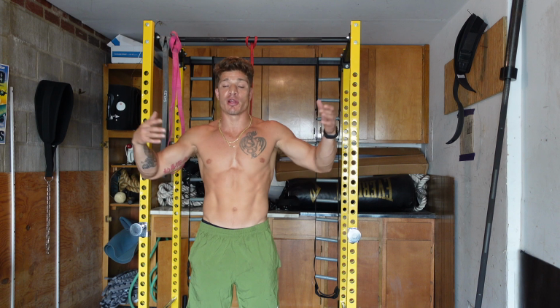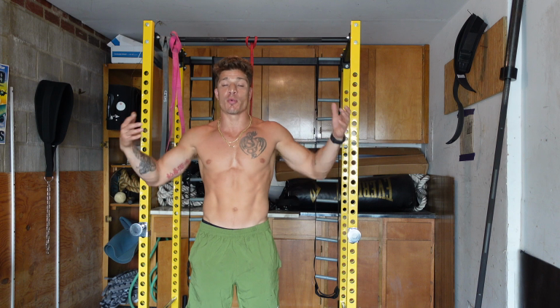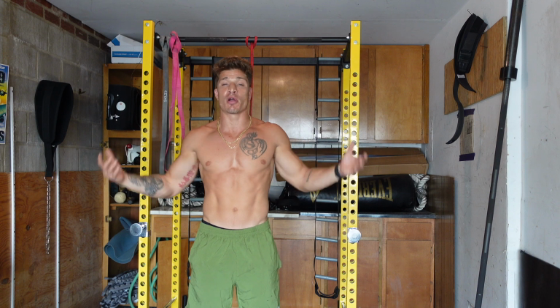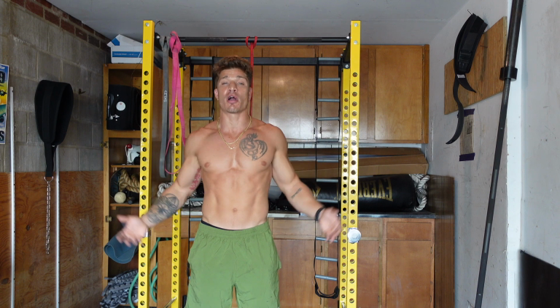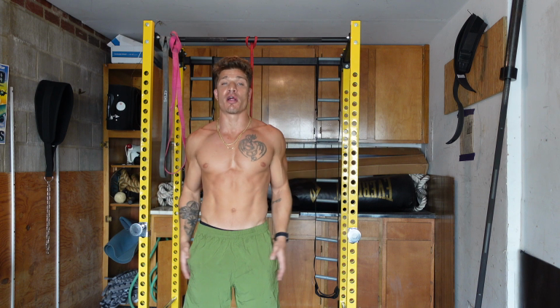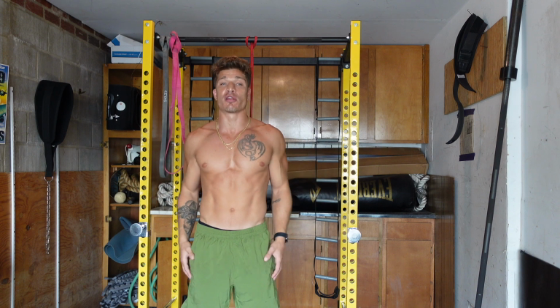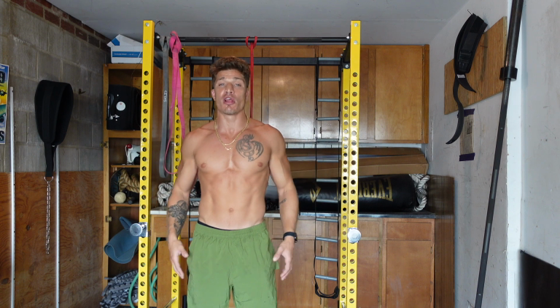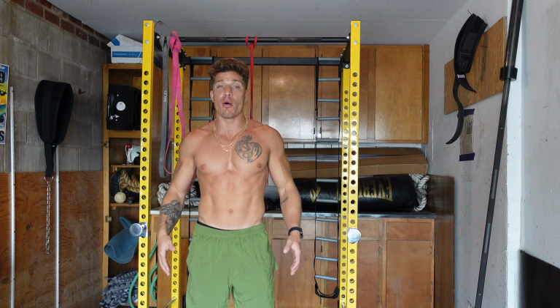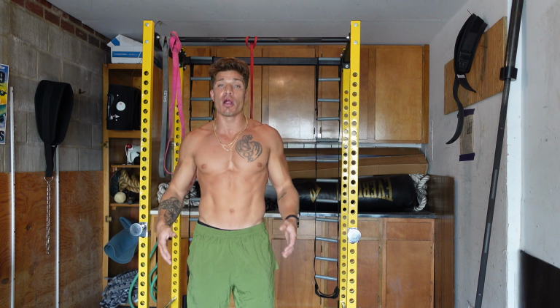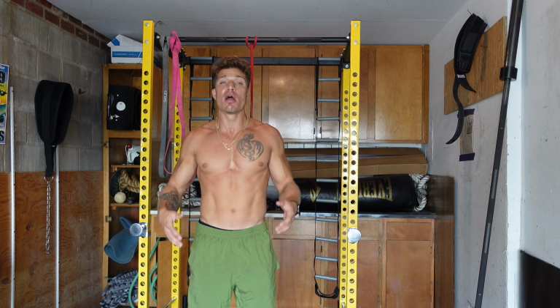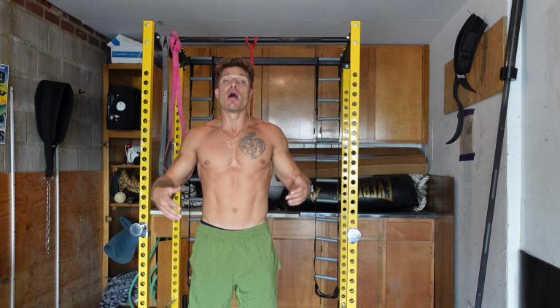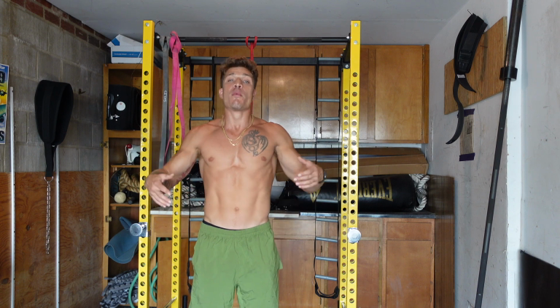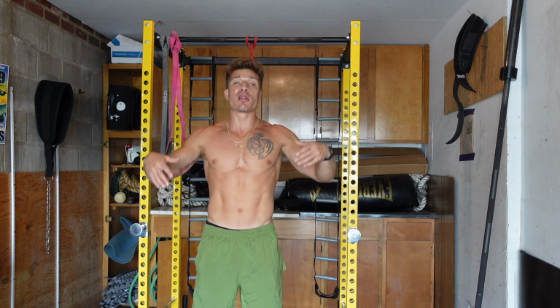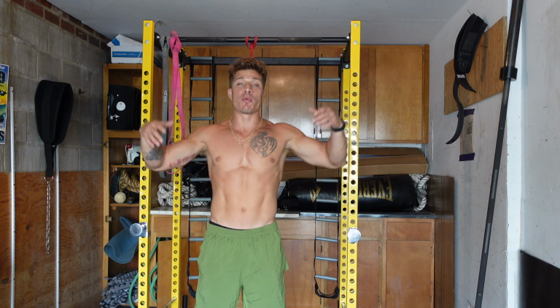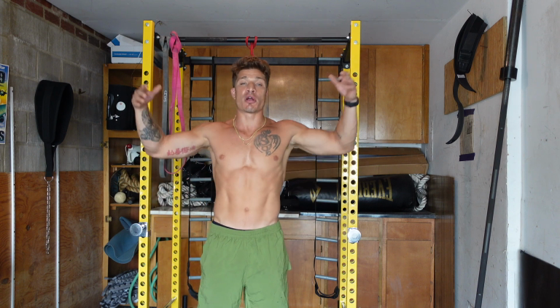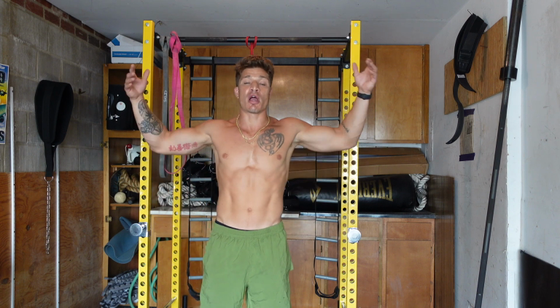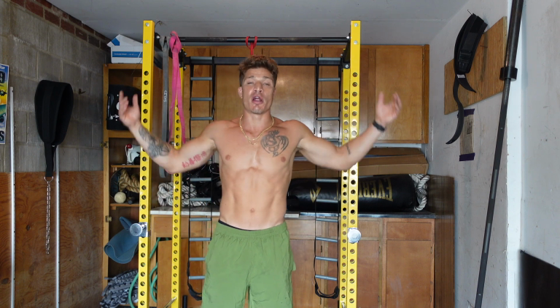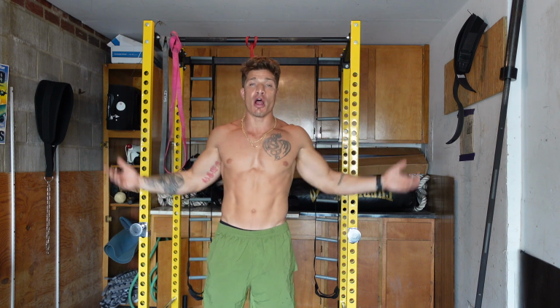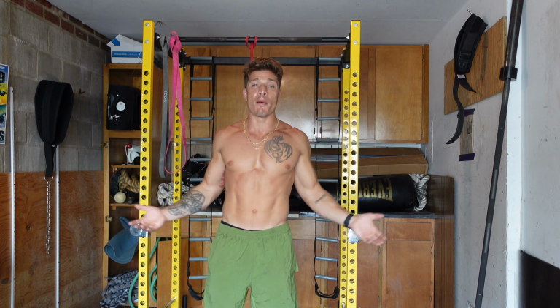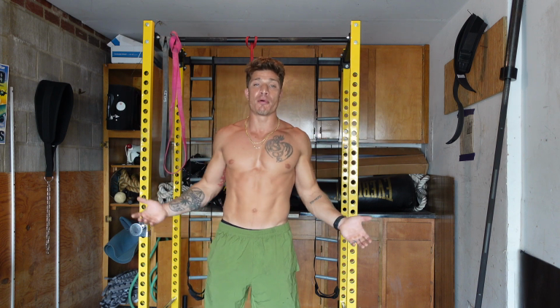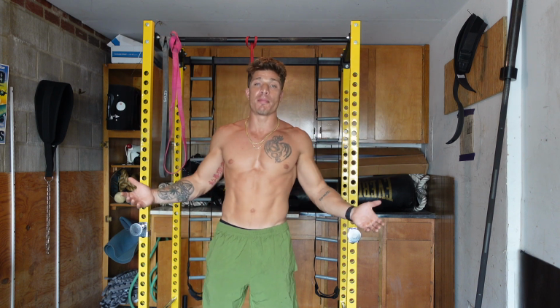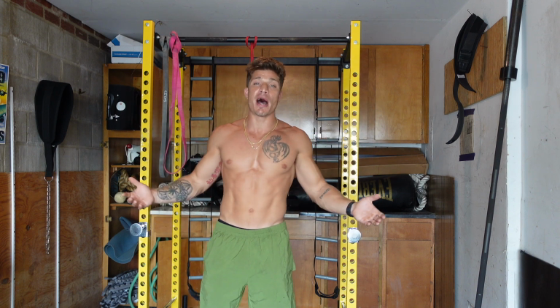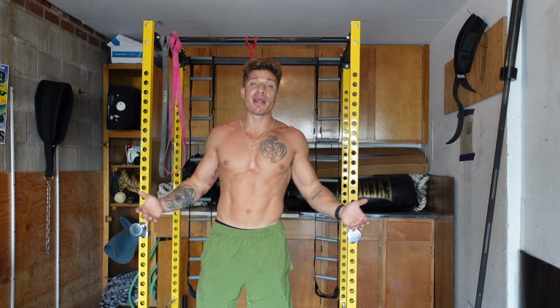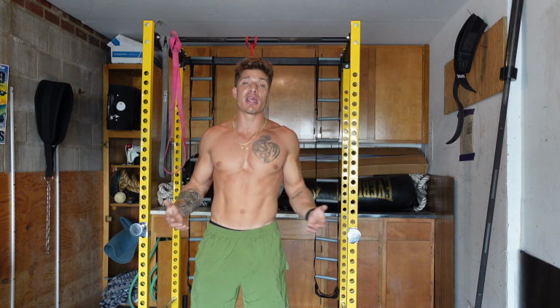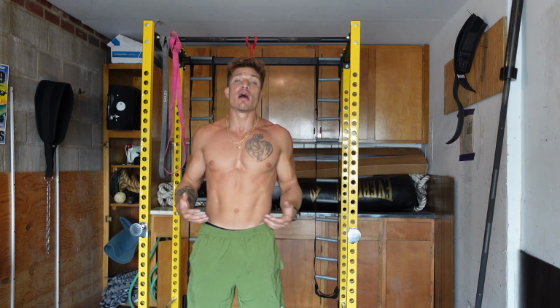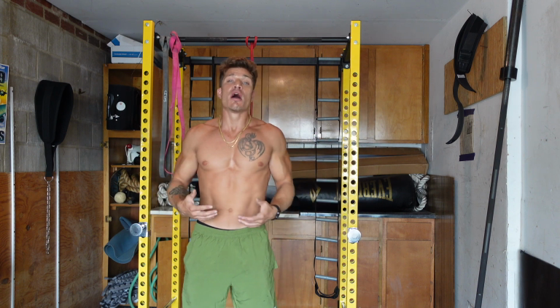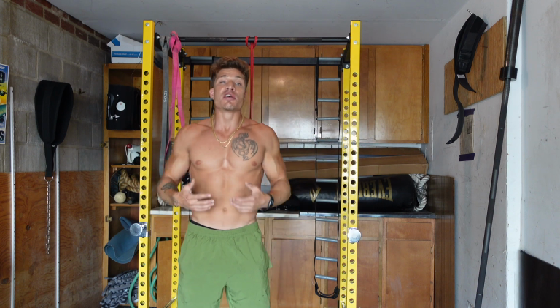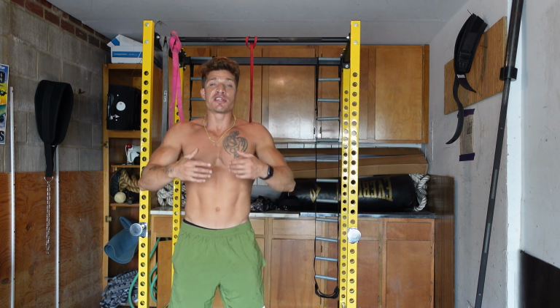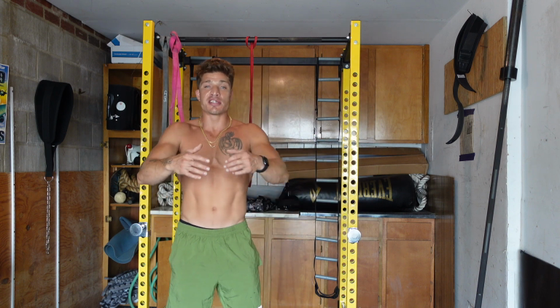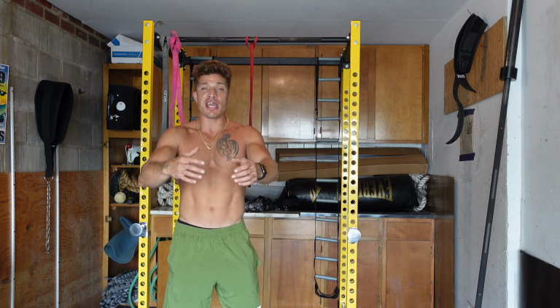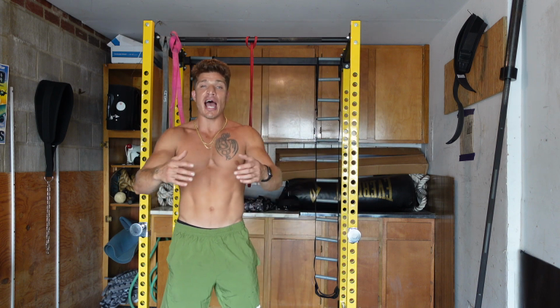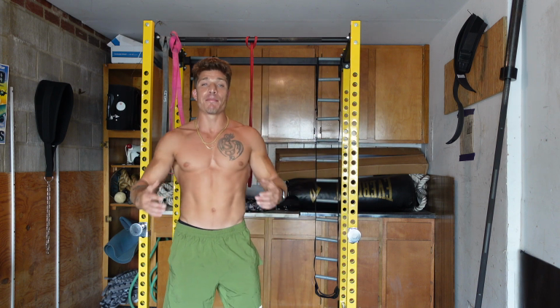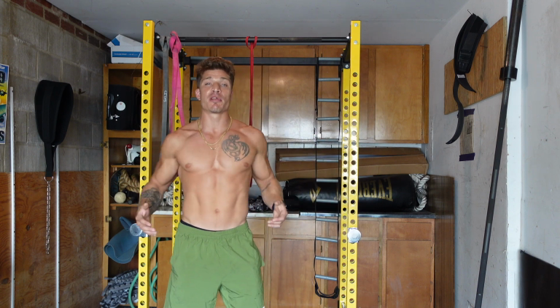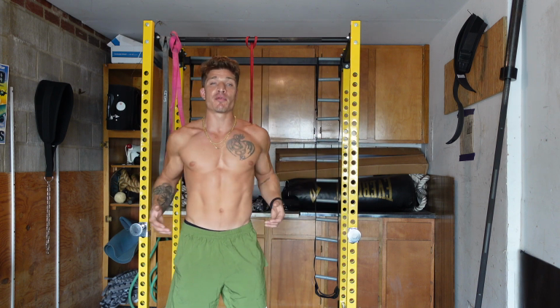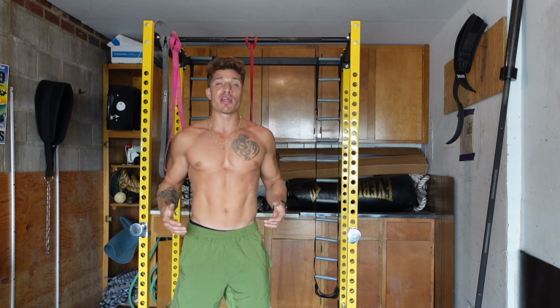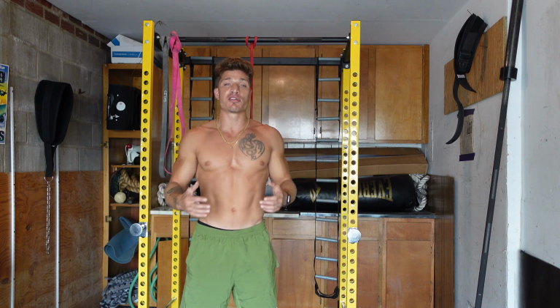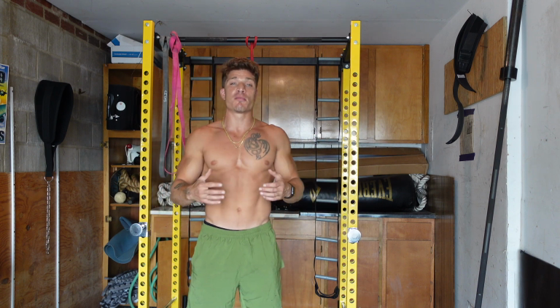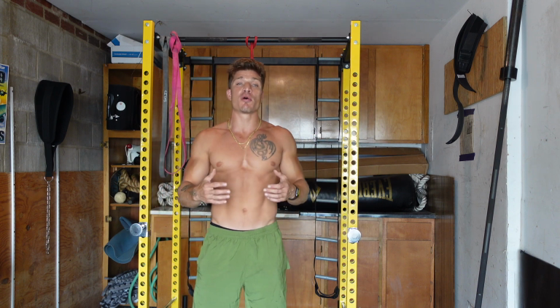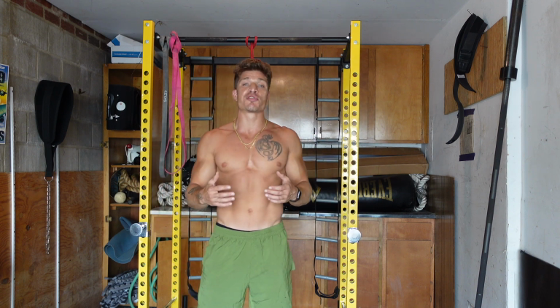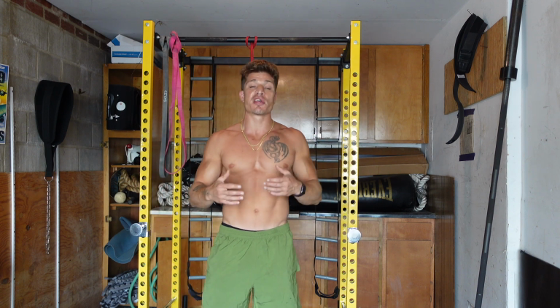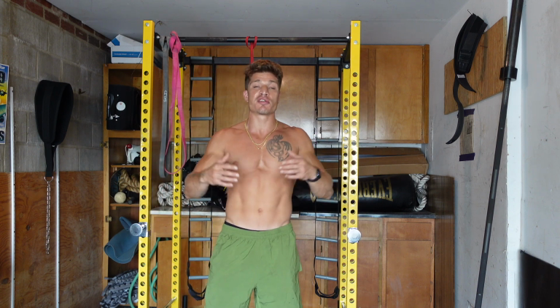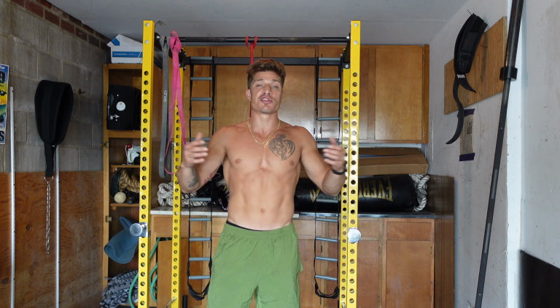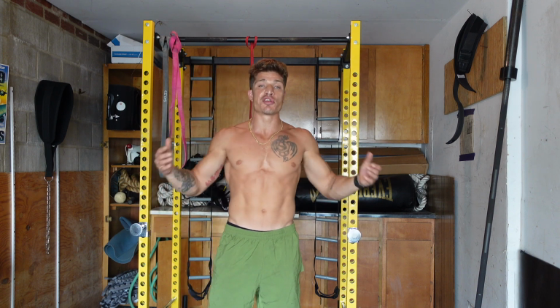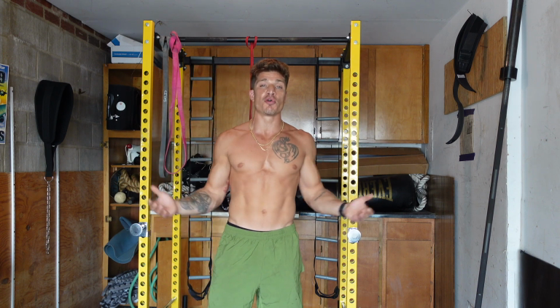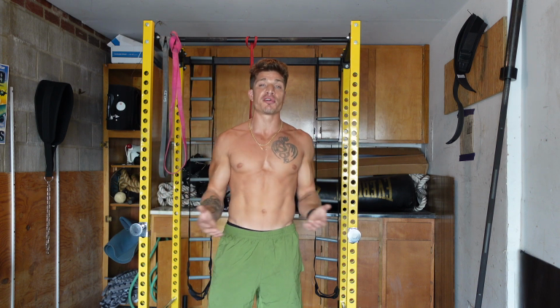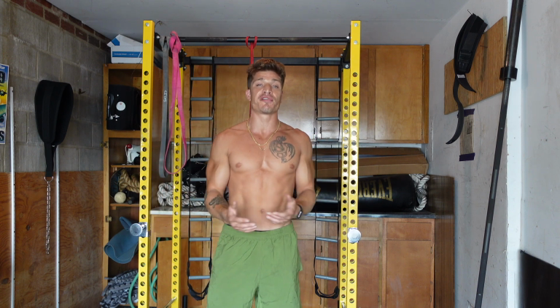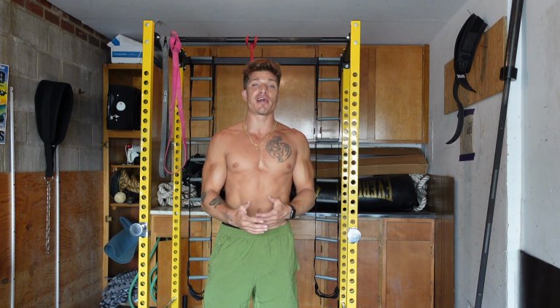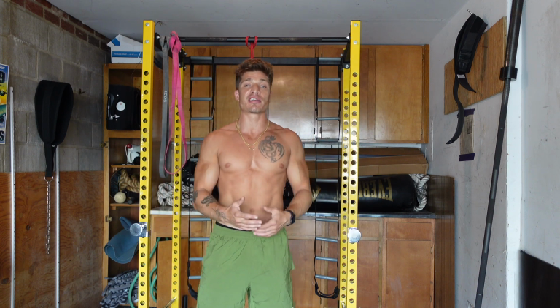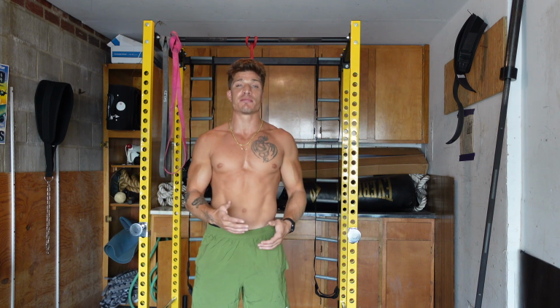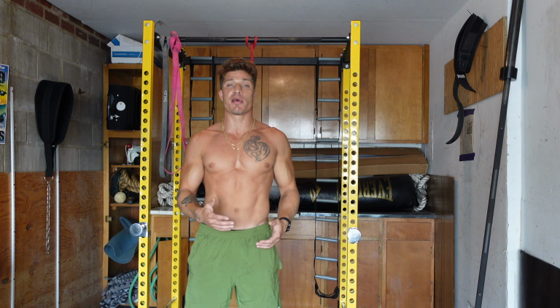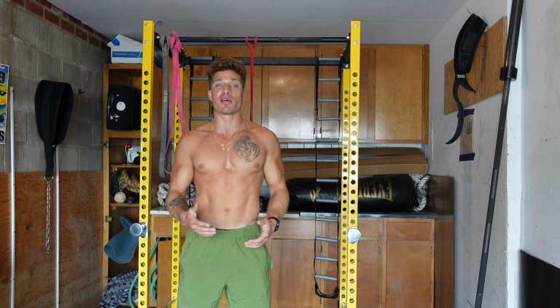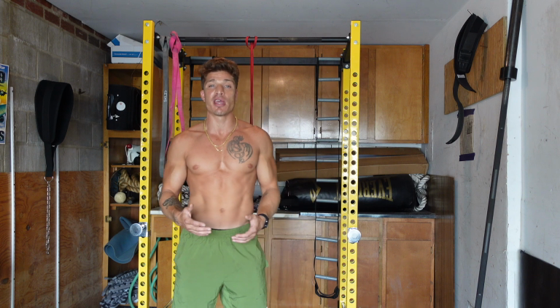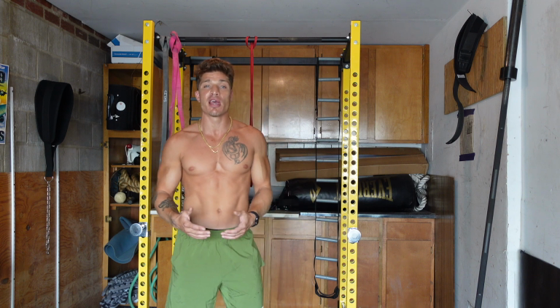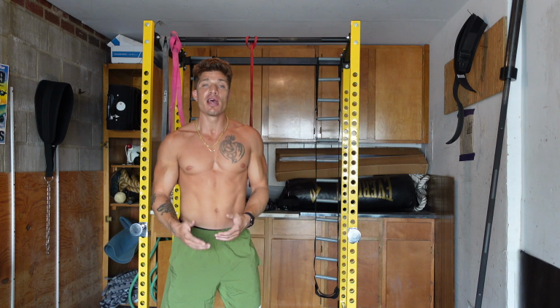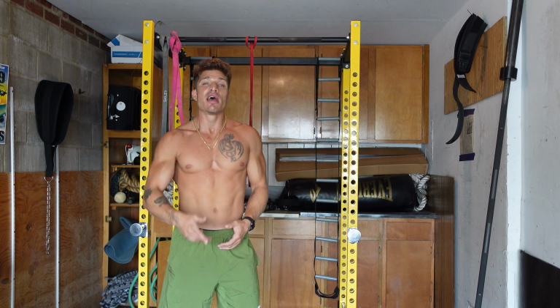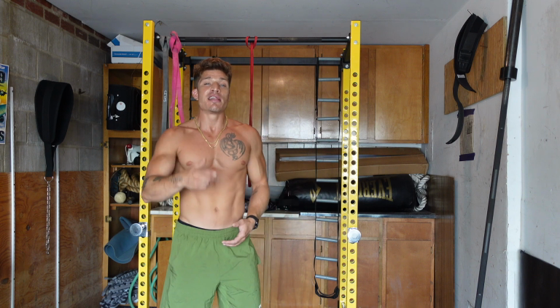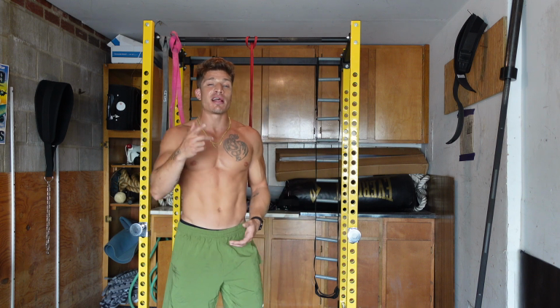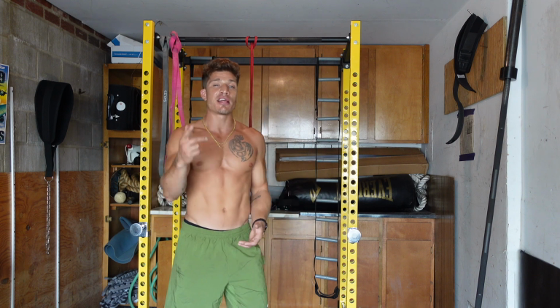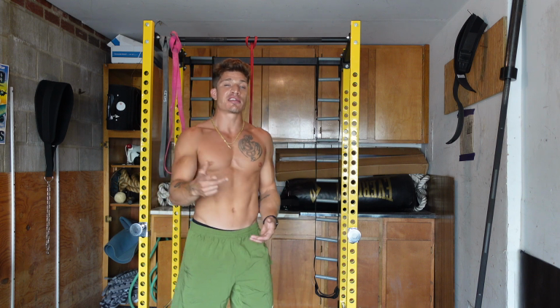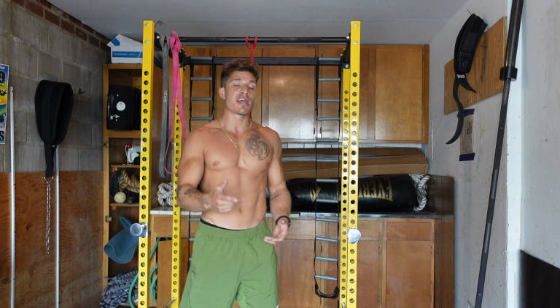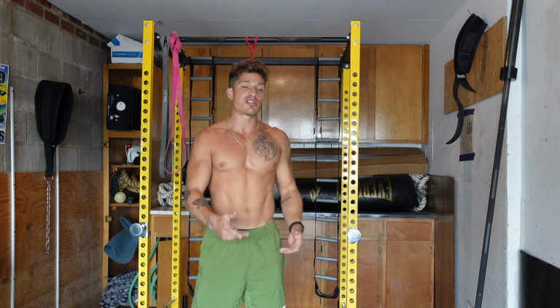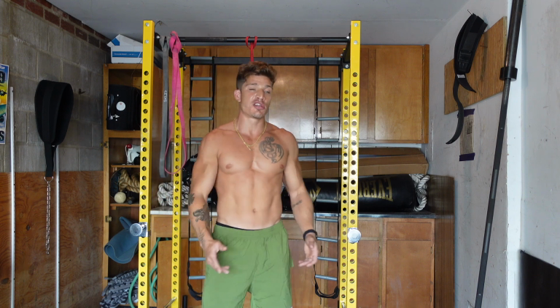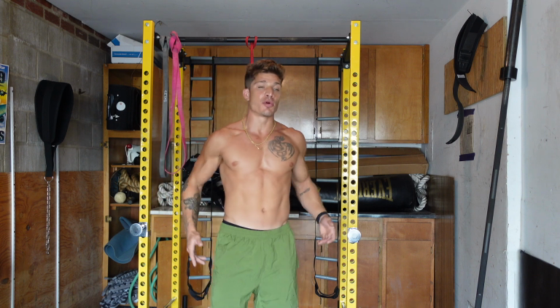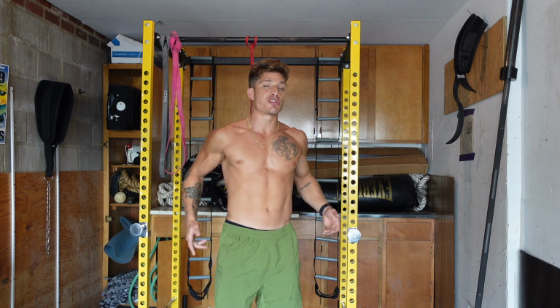We're going to work on our lower body, our upper body, scapular range of motion, and shoulder flexibility. Now let's get to it.